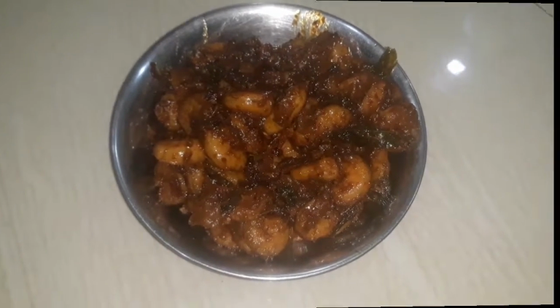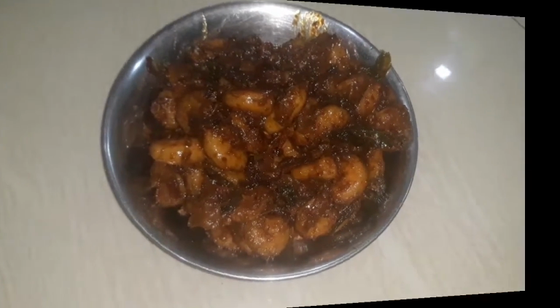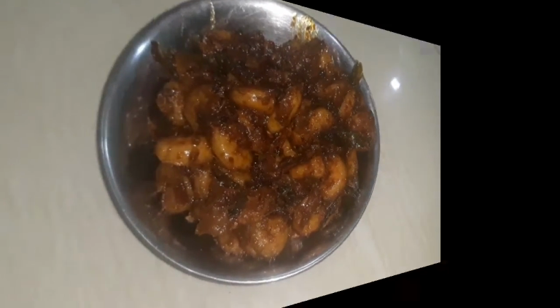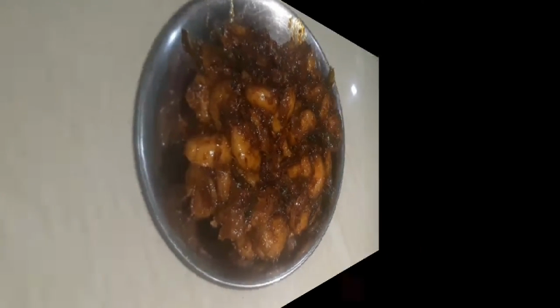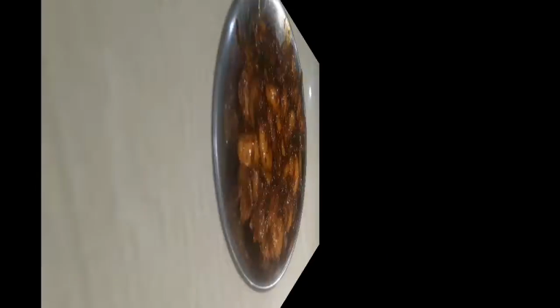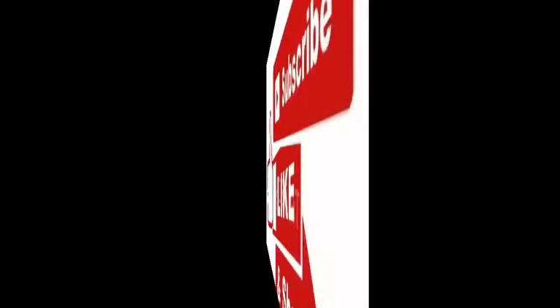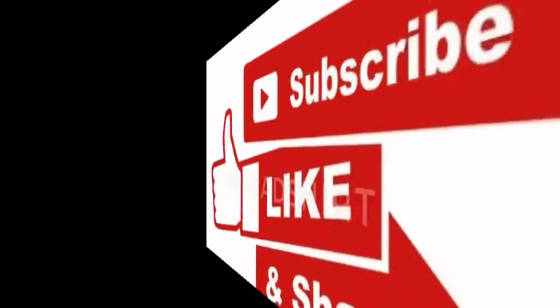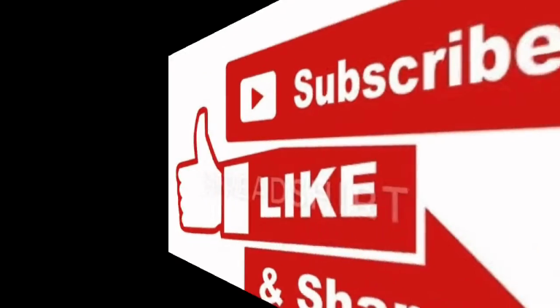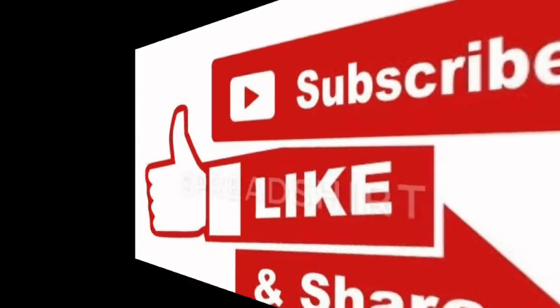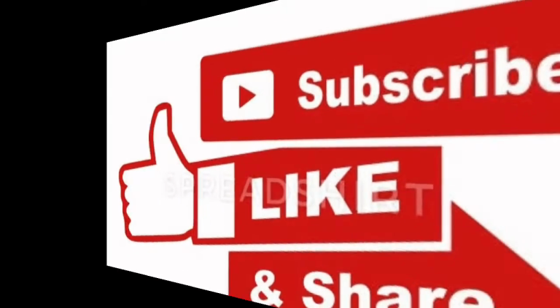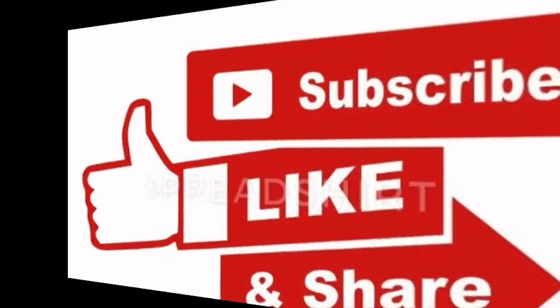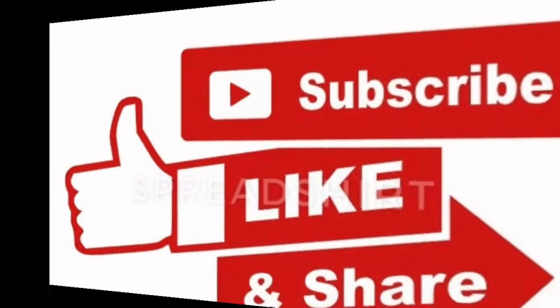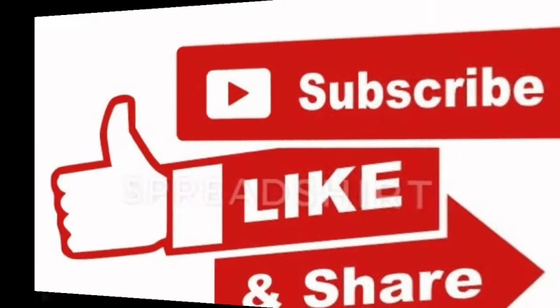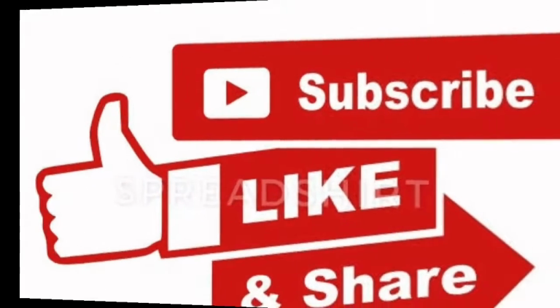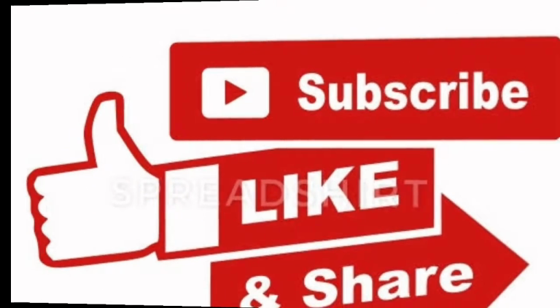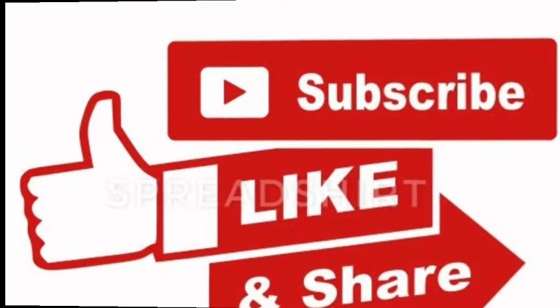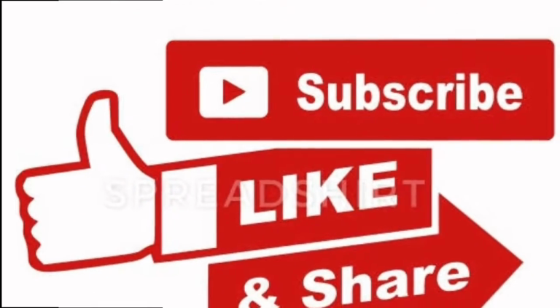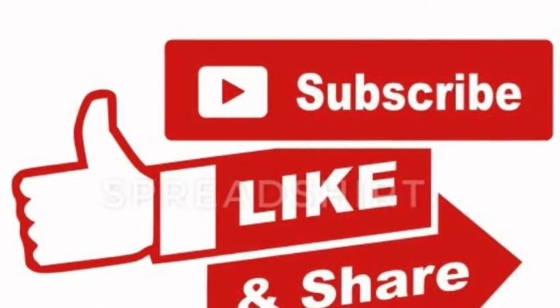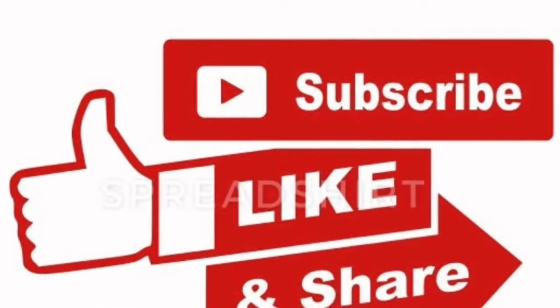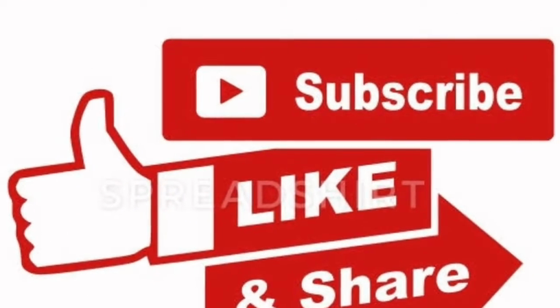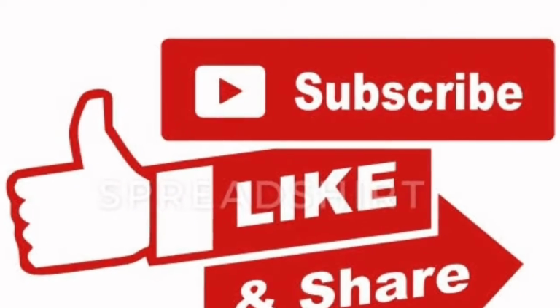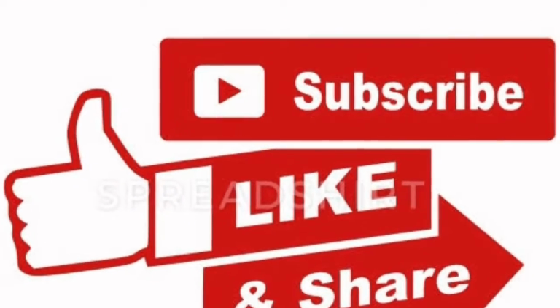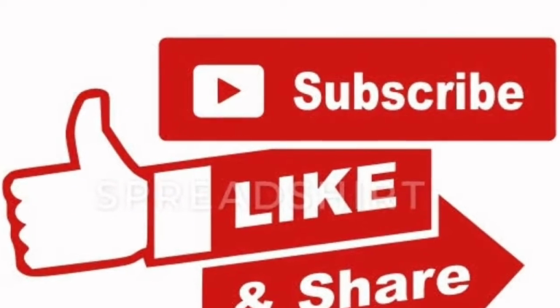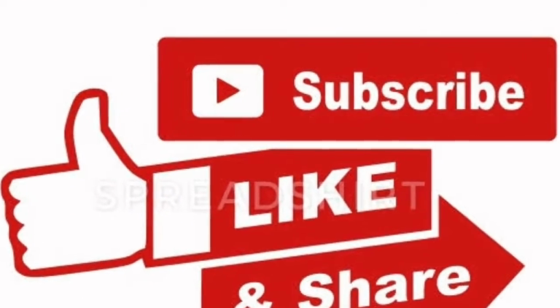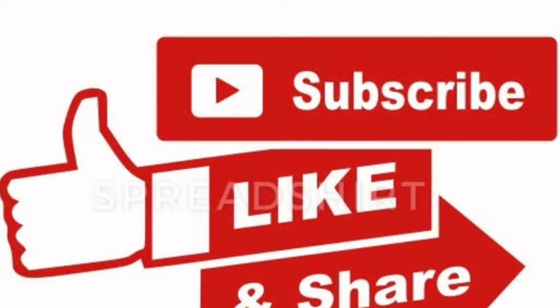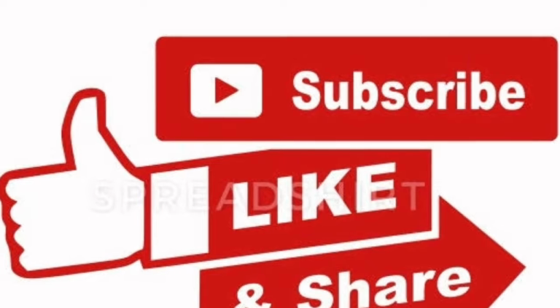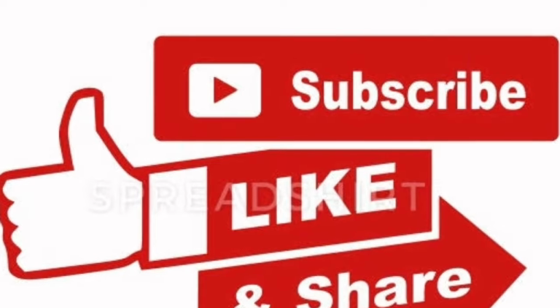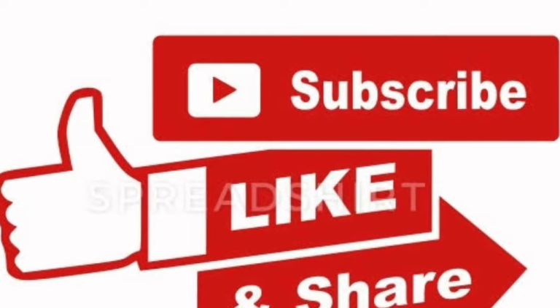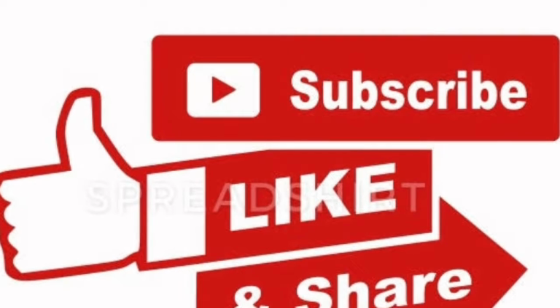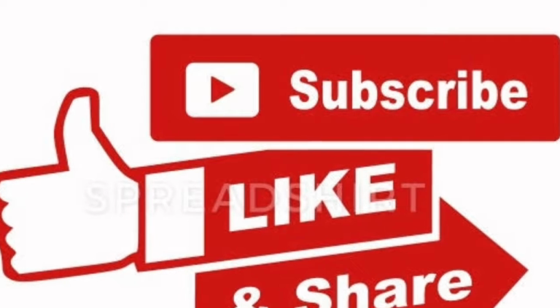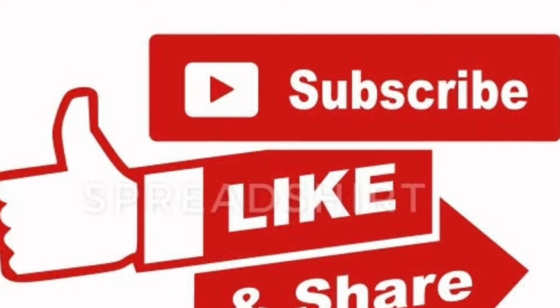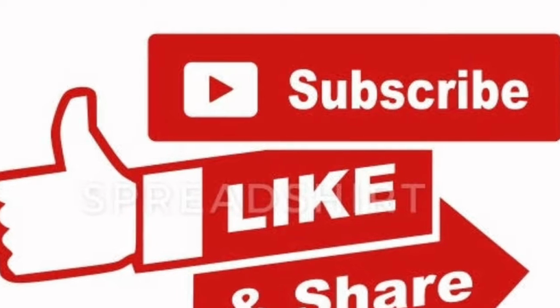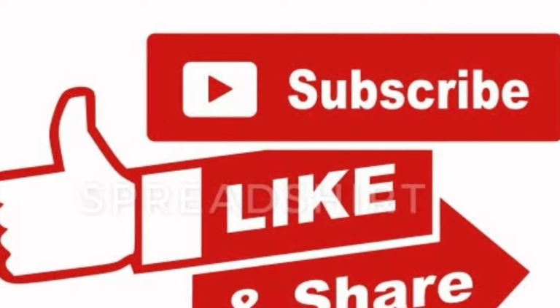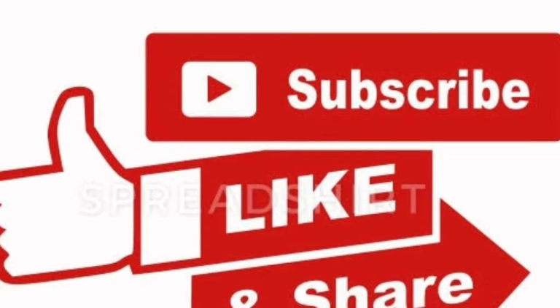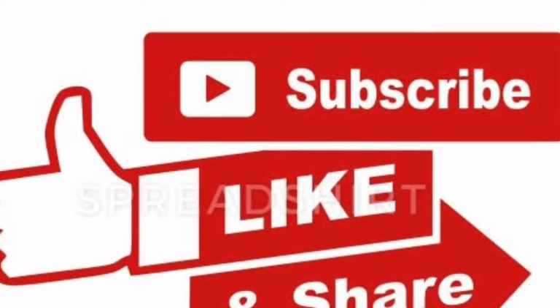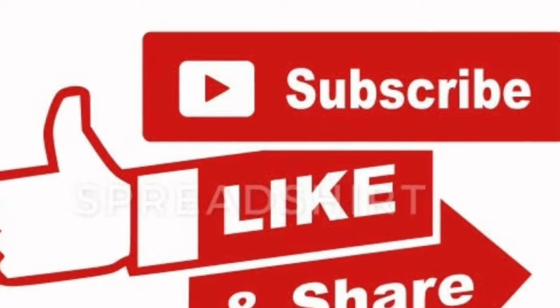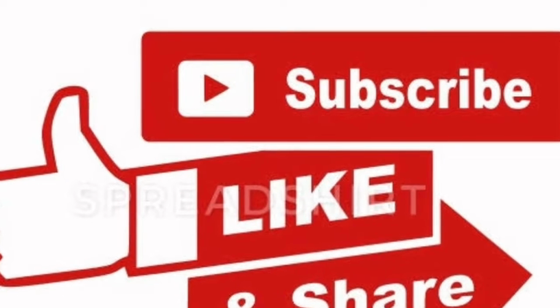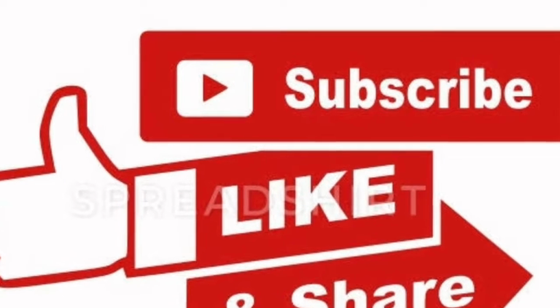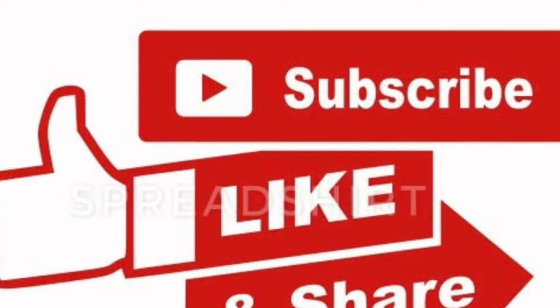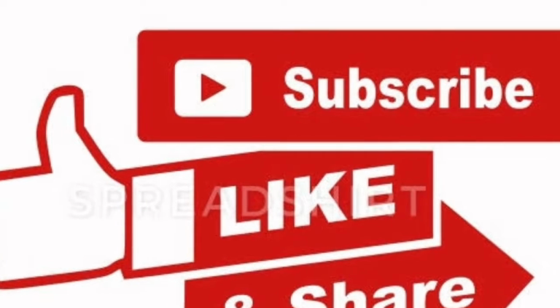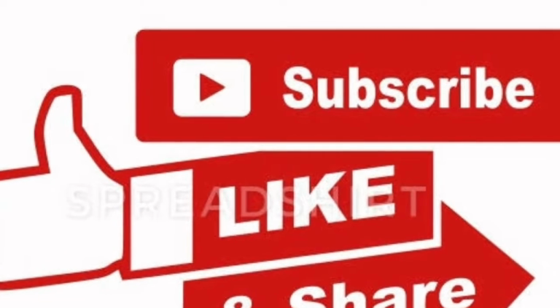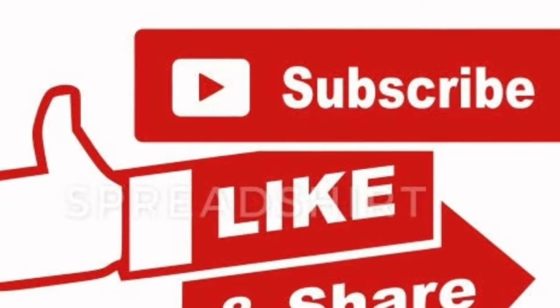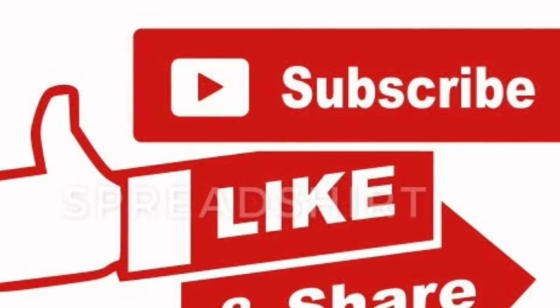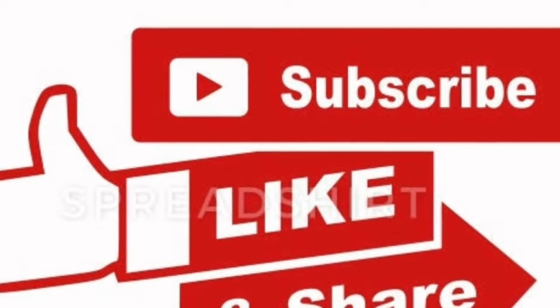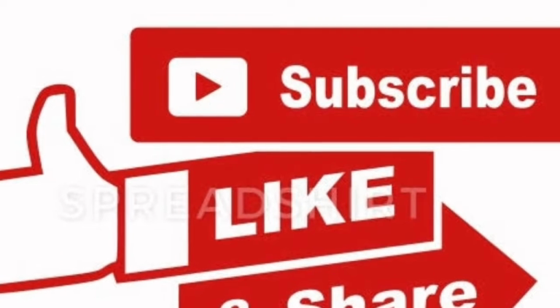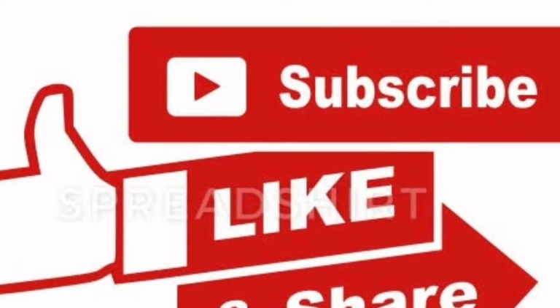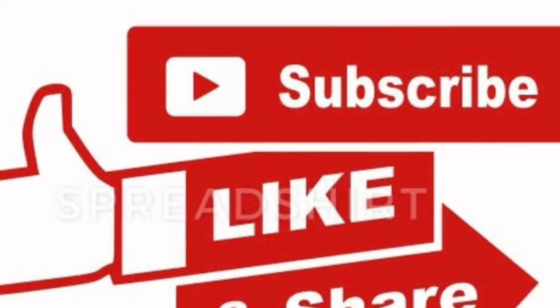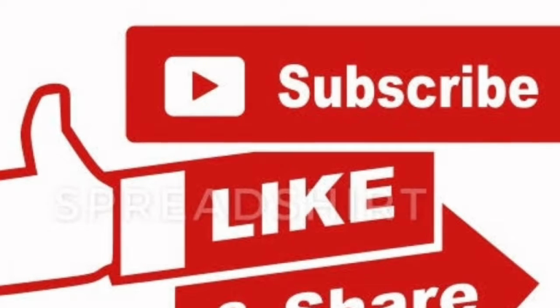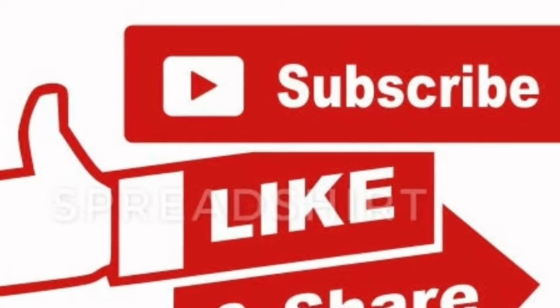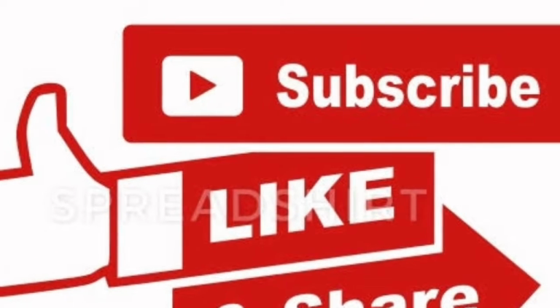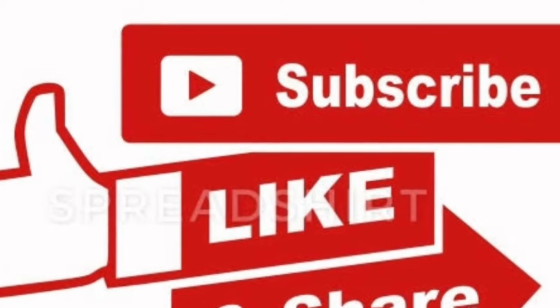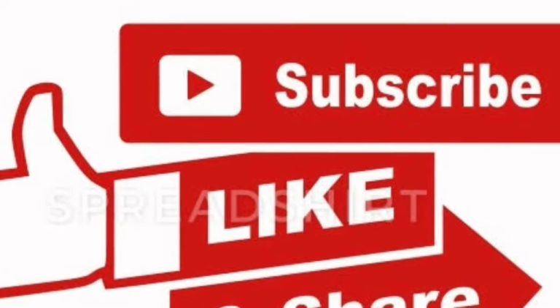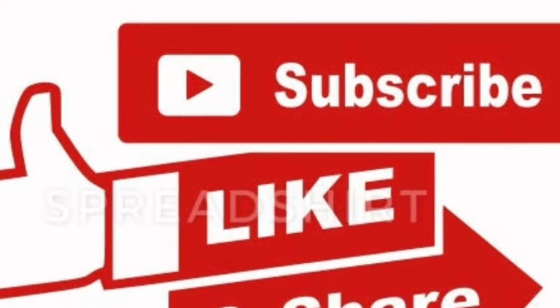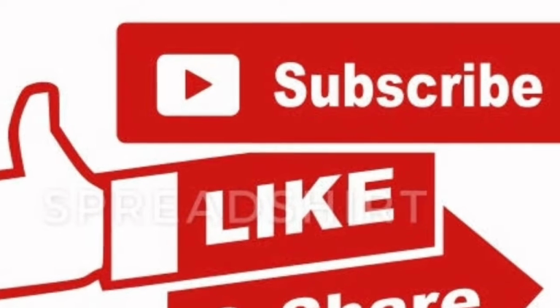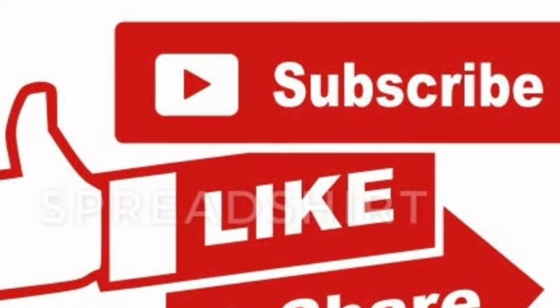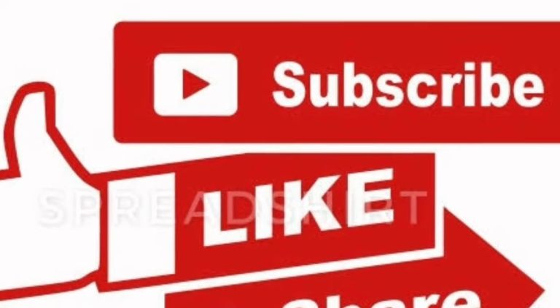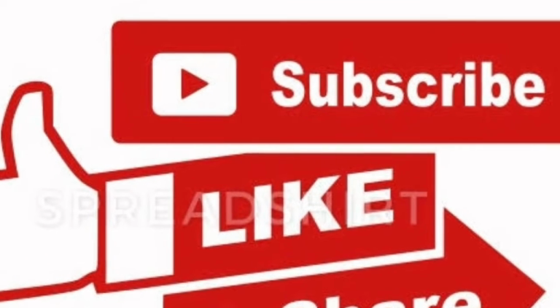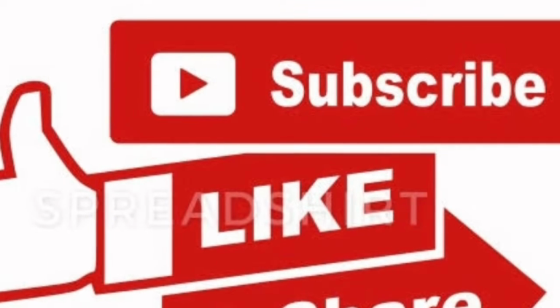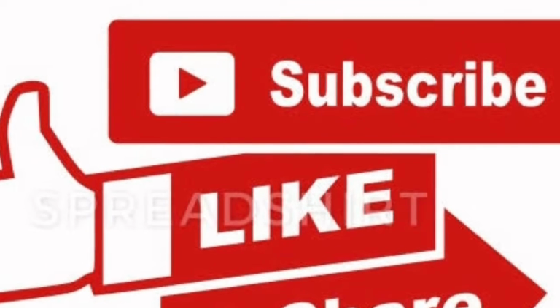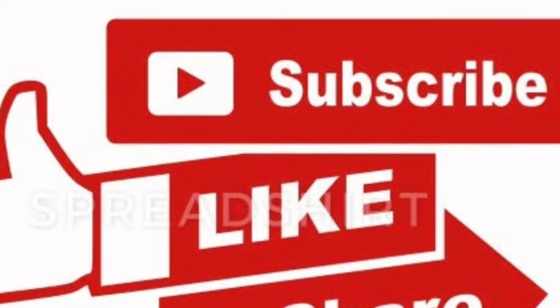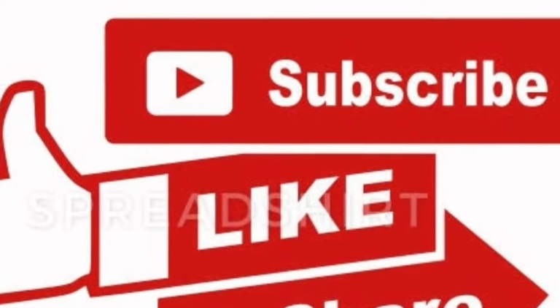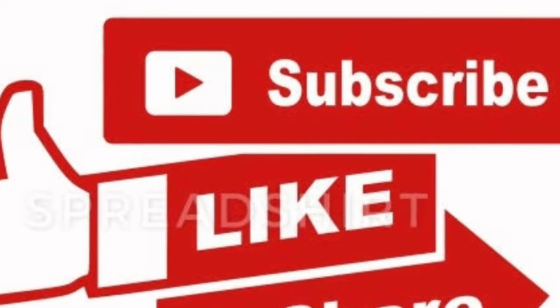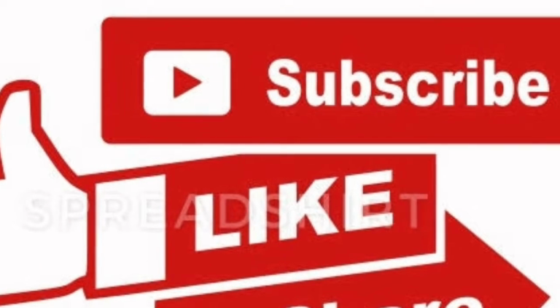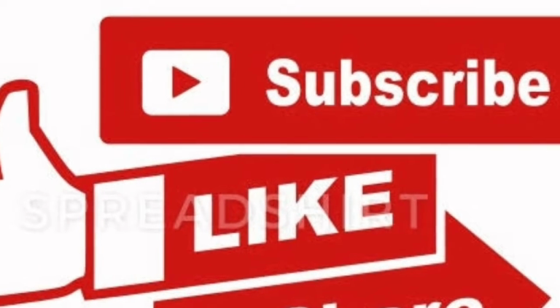Please like this video, share it, comment and subscribe. I hope you enjoyed this video. Bye!